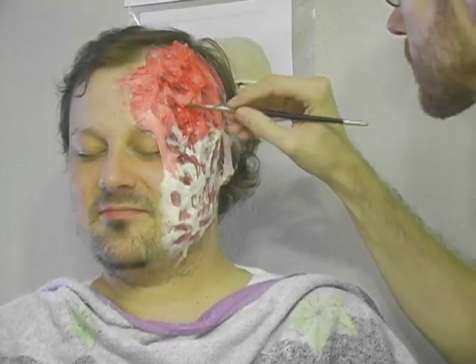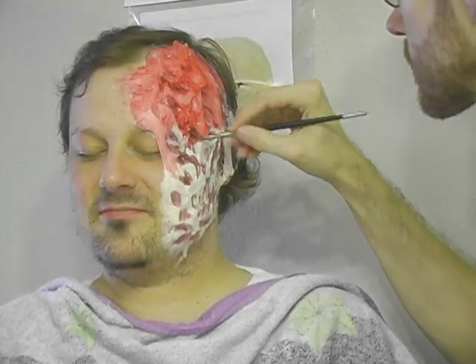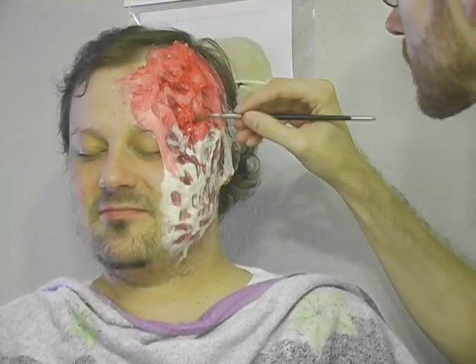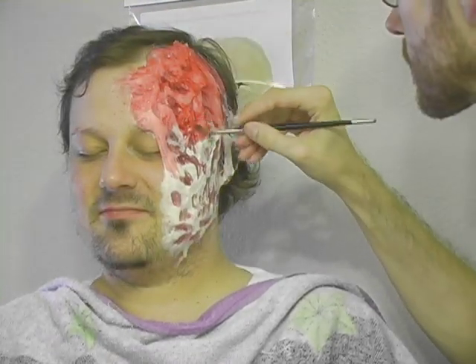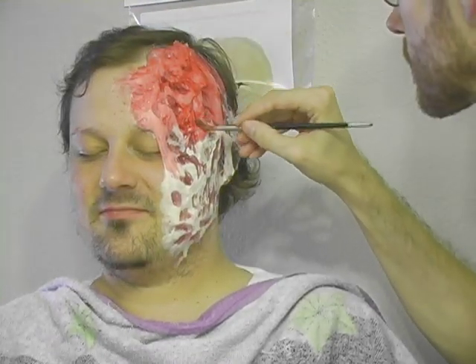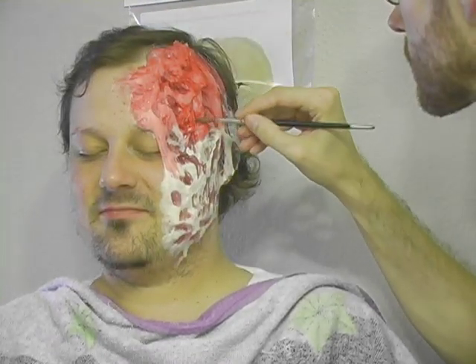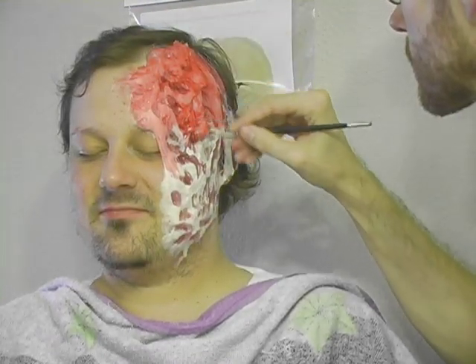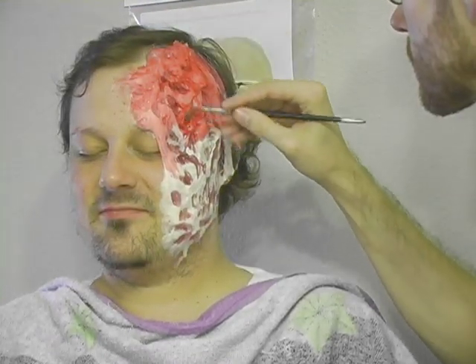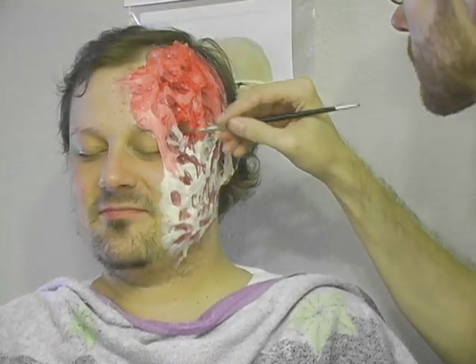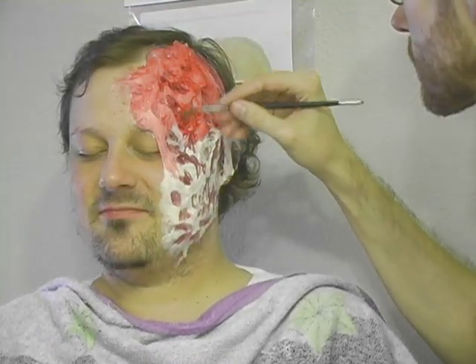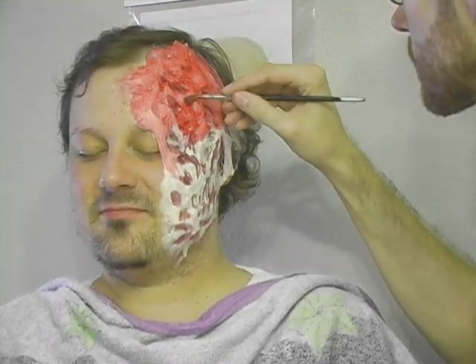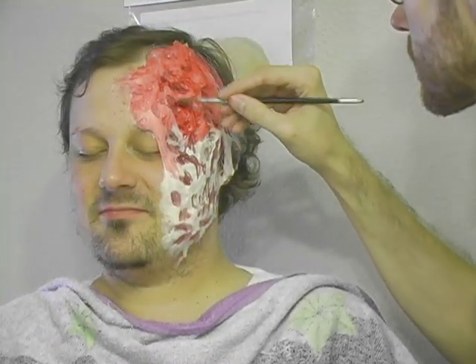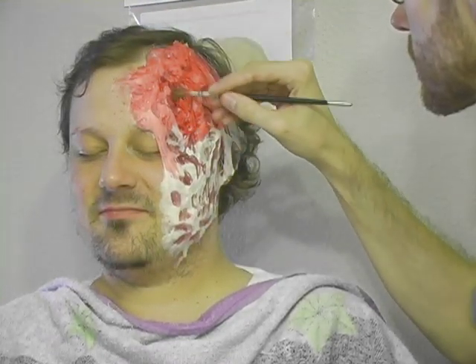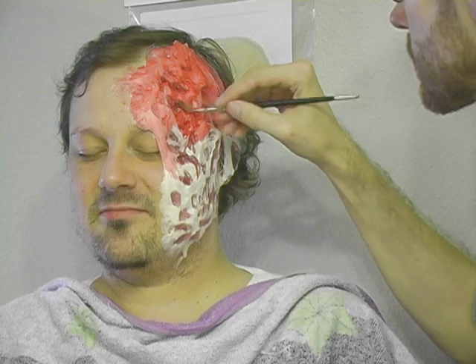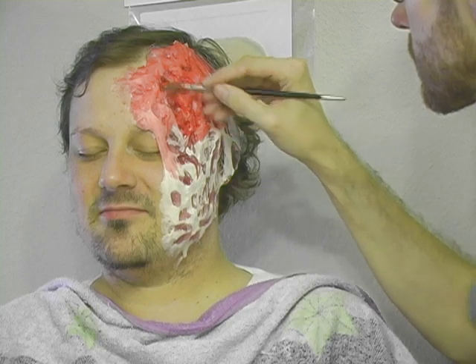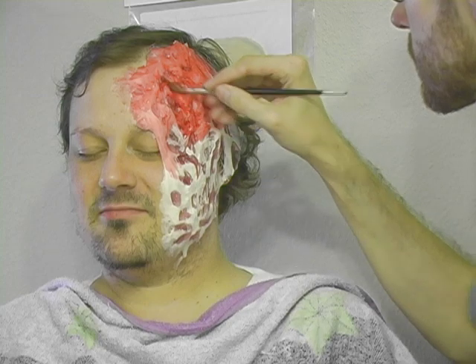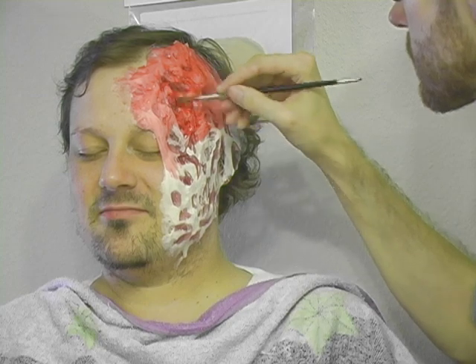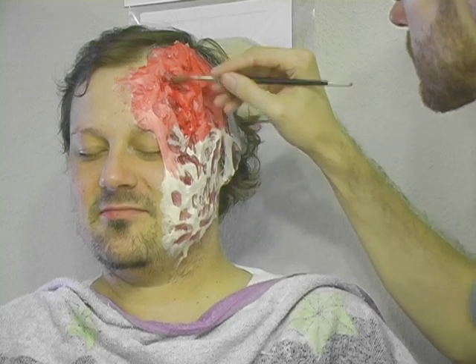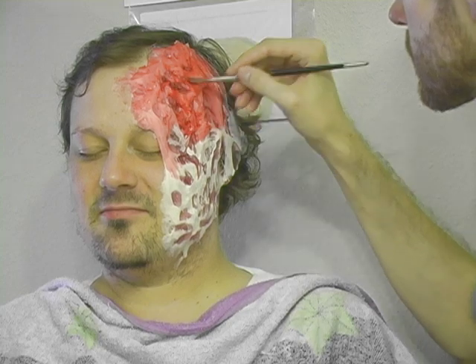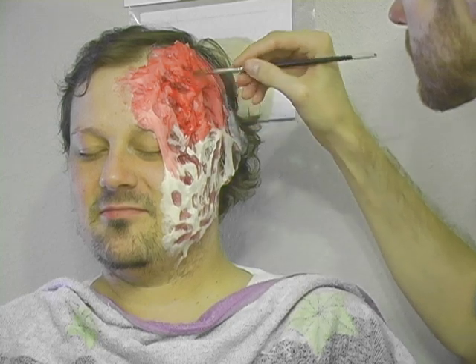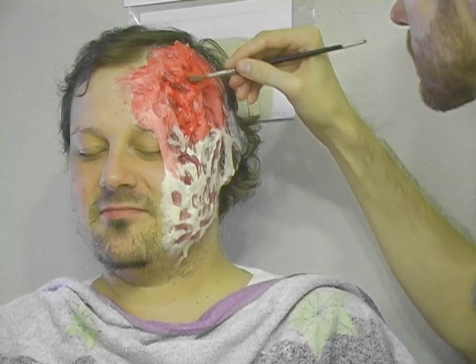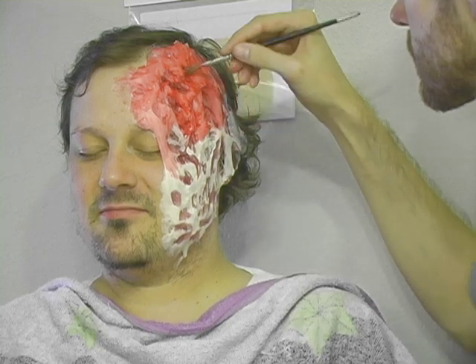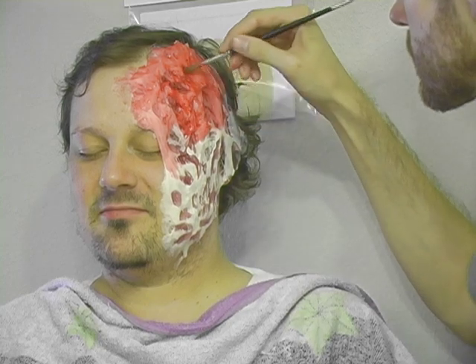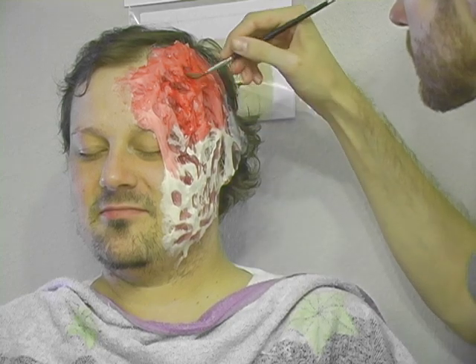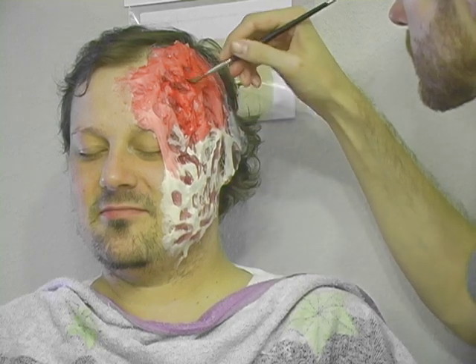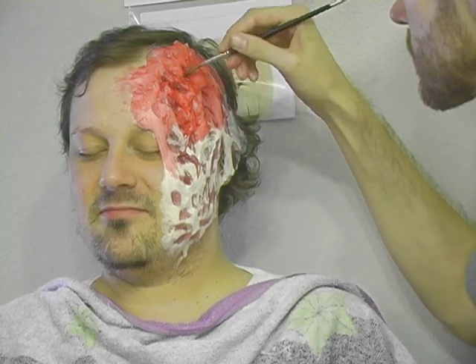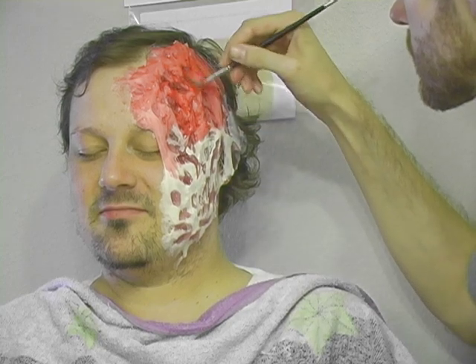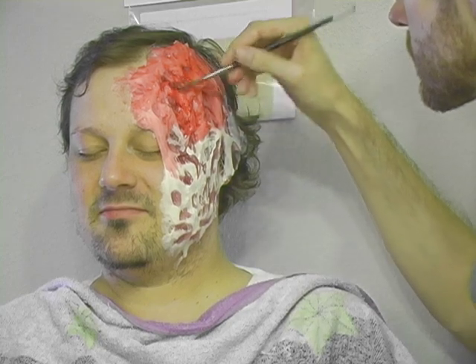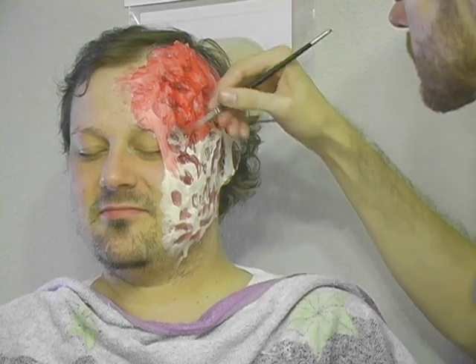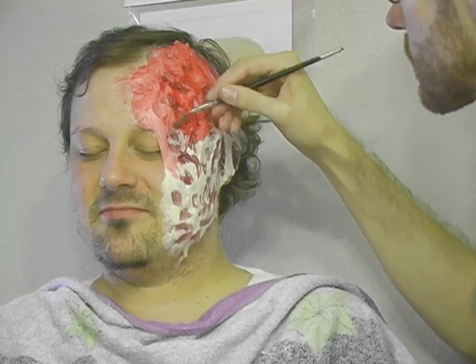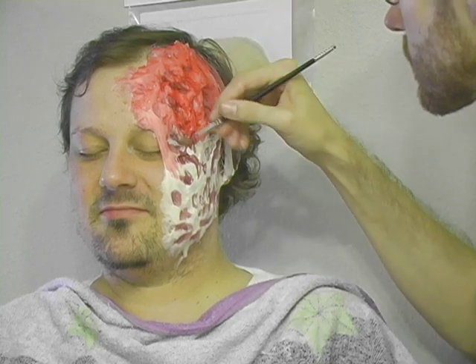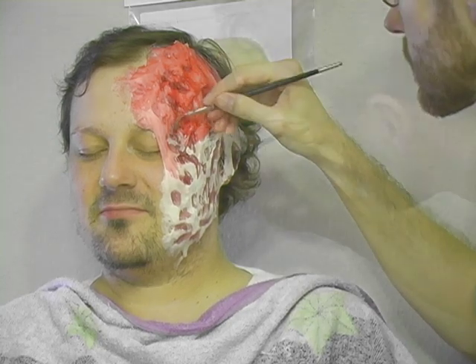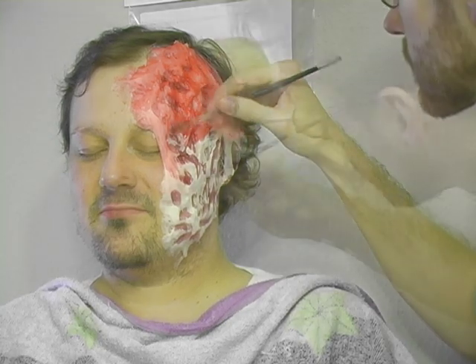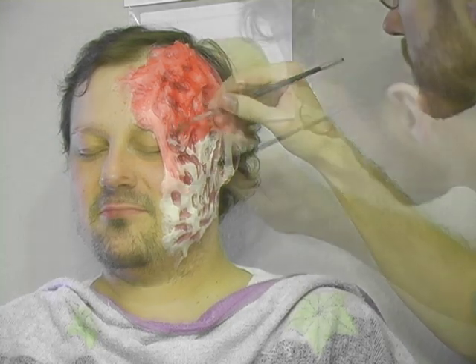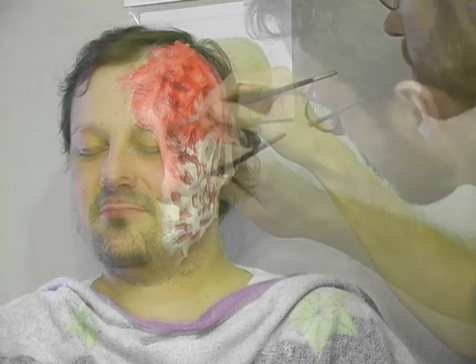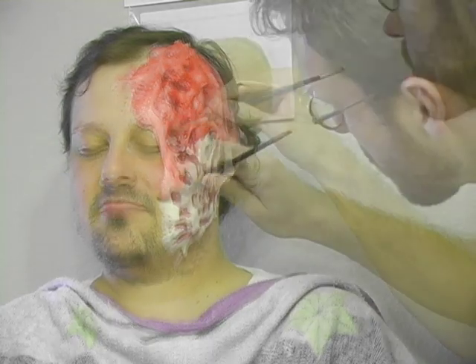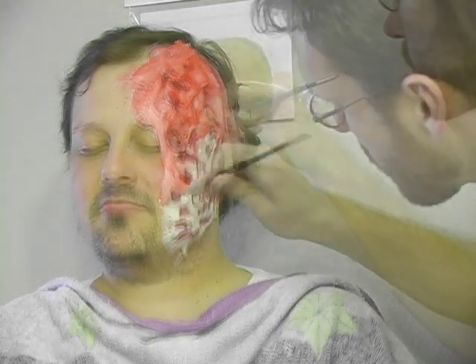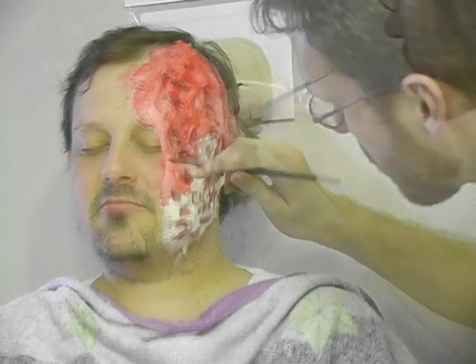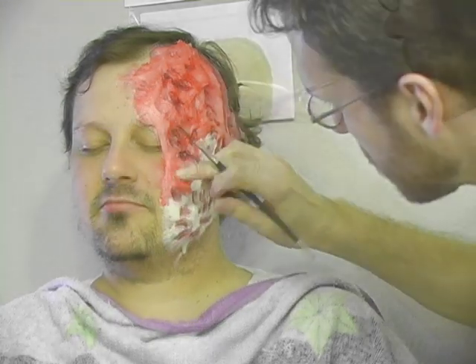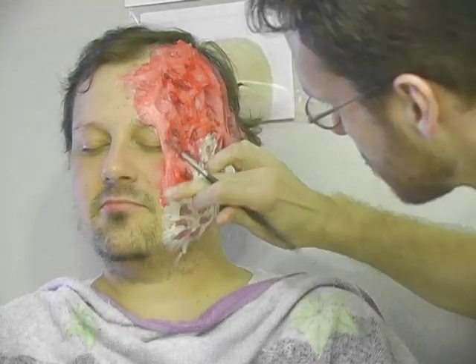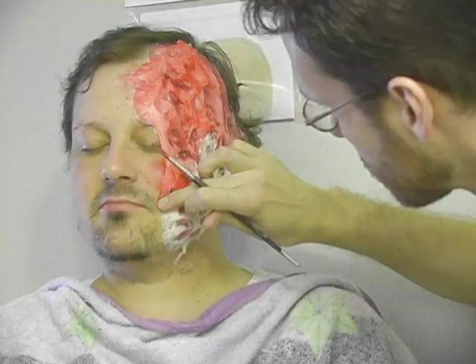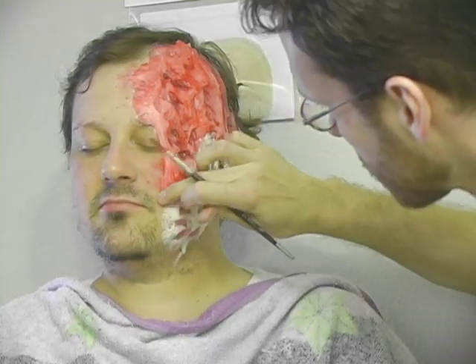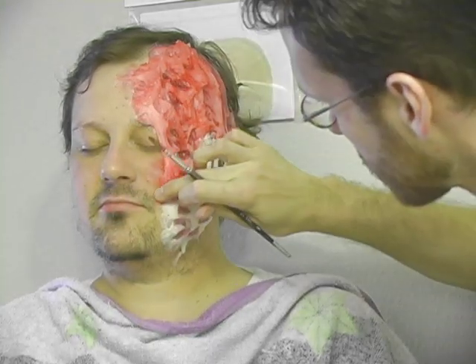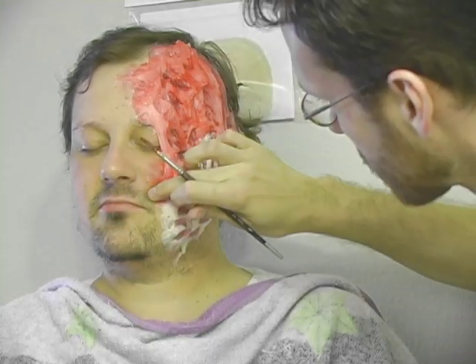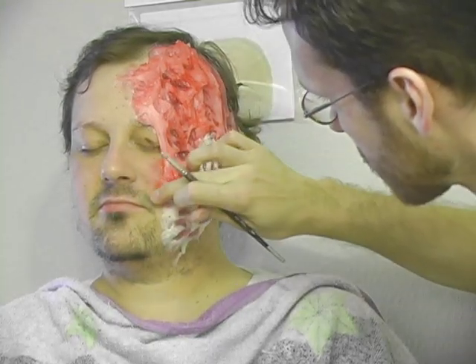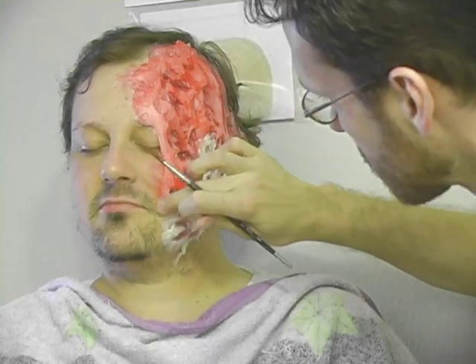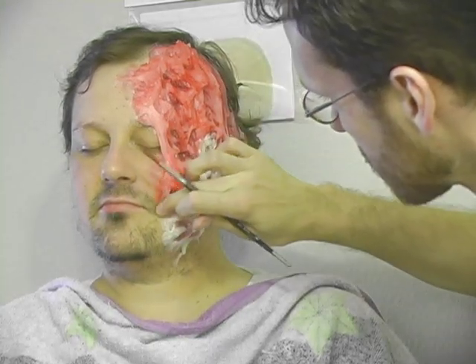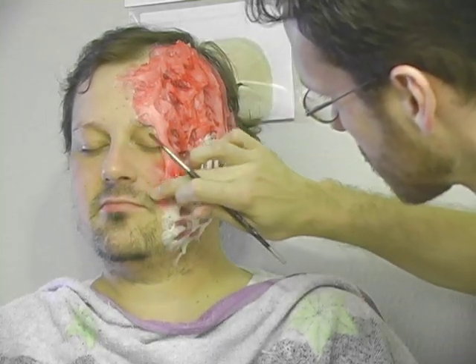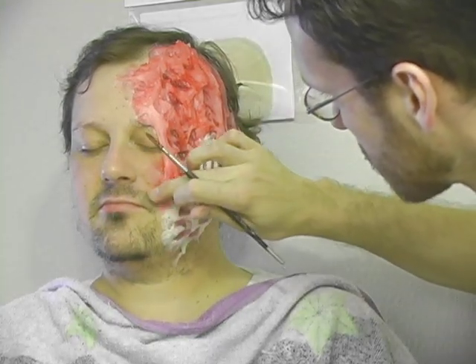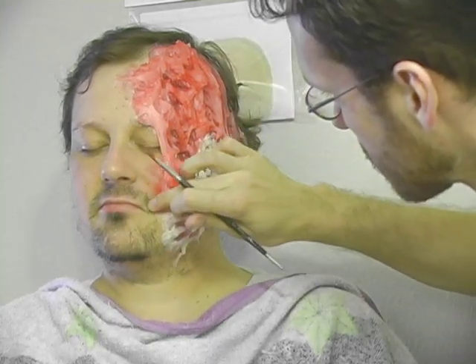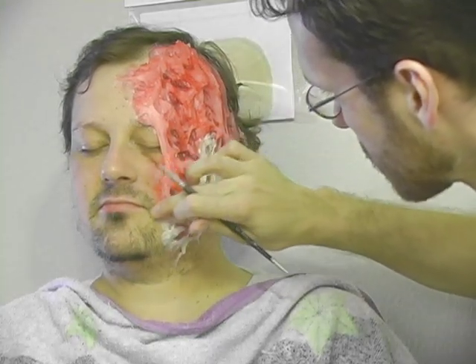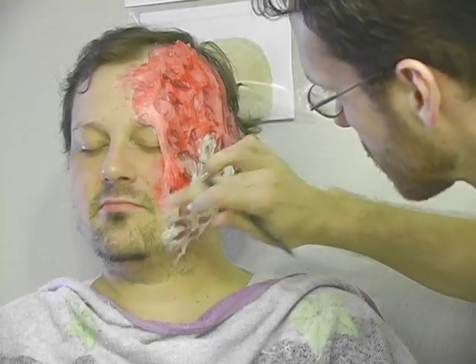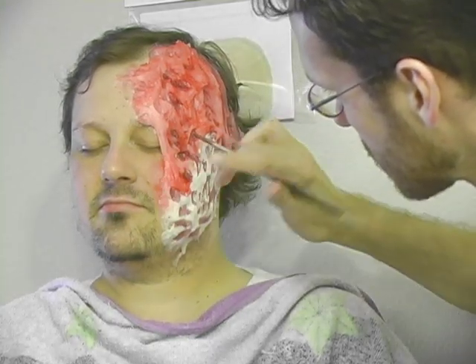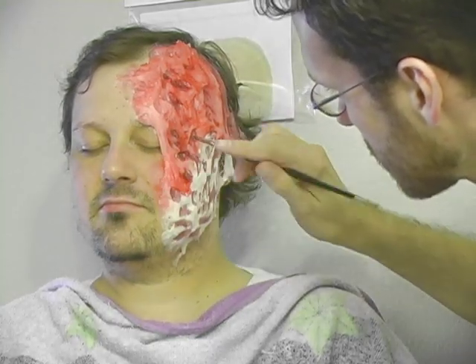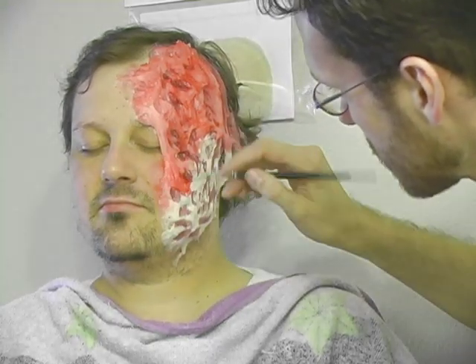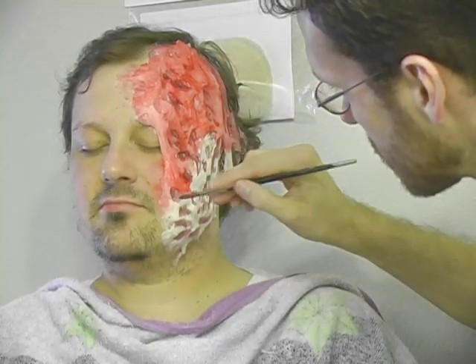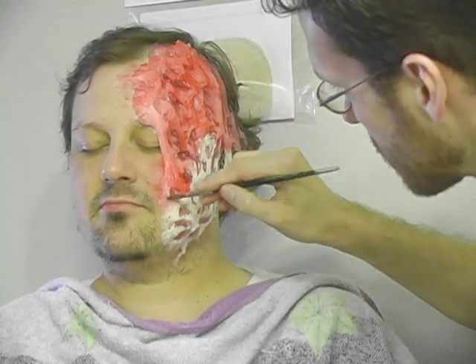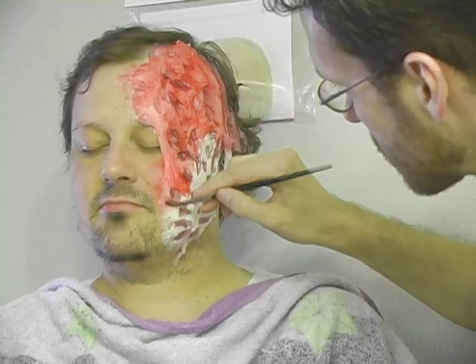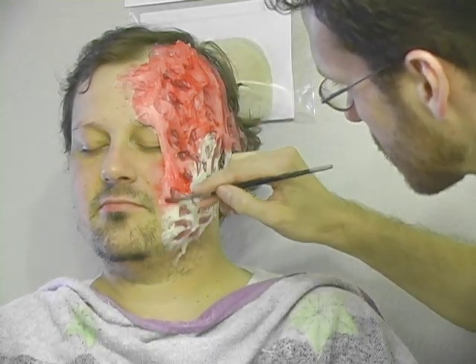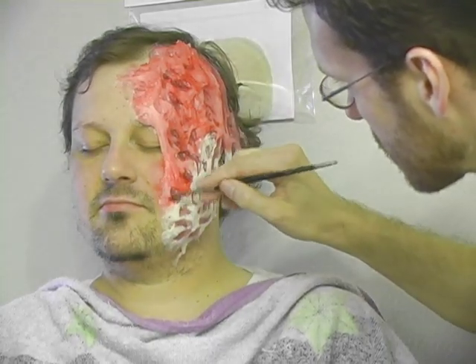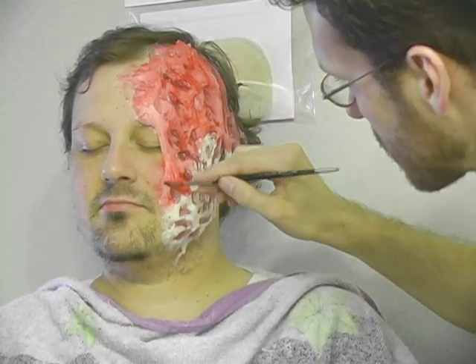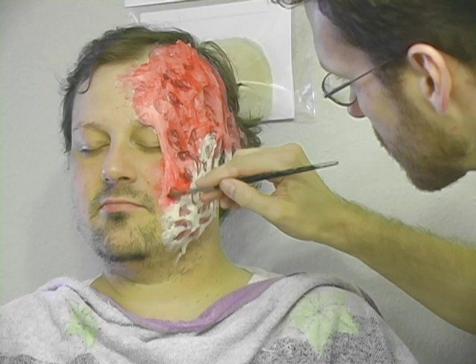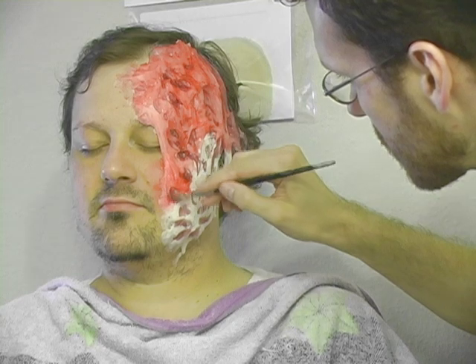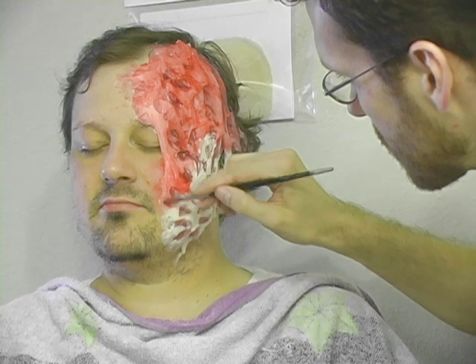If the pigment is too strong, I can blot it away before it dries, or use a little alcohol on my finger to soften it back down again.